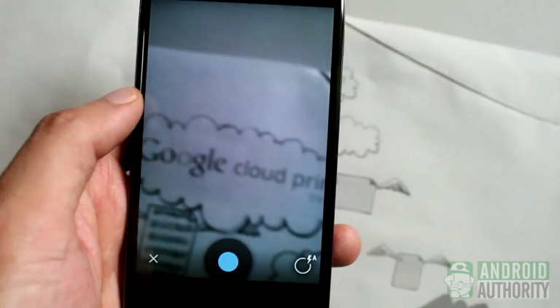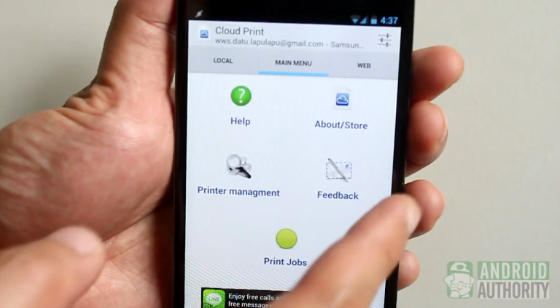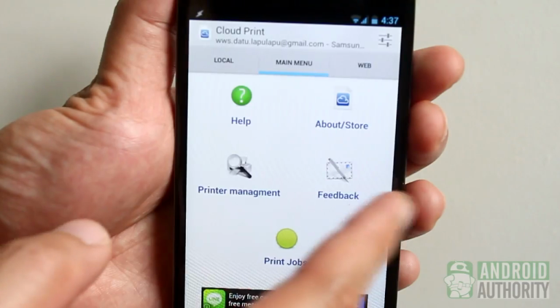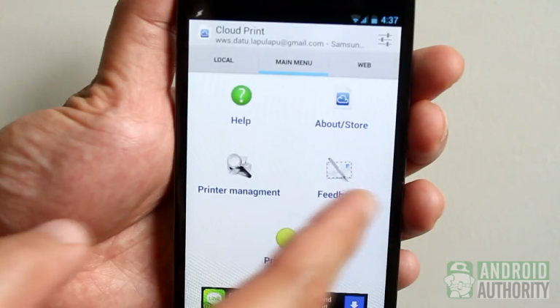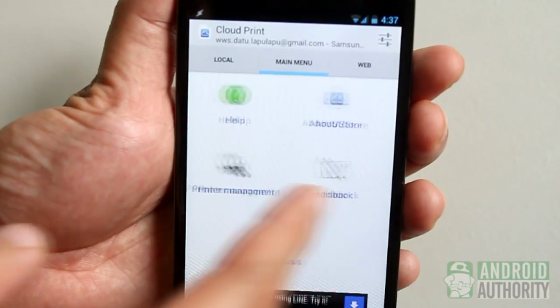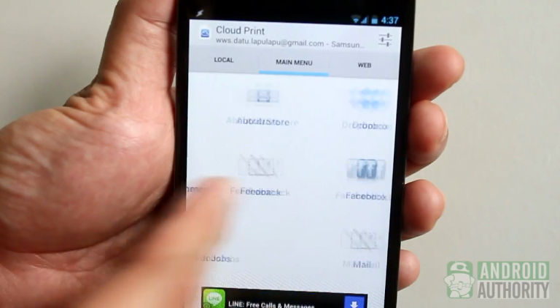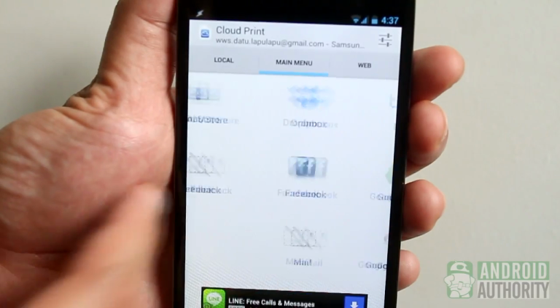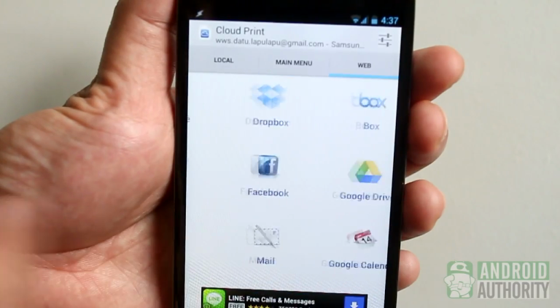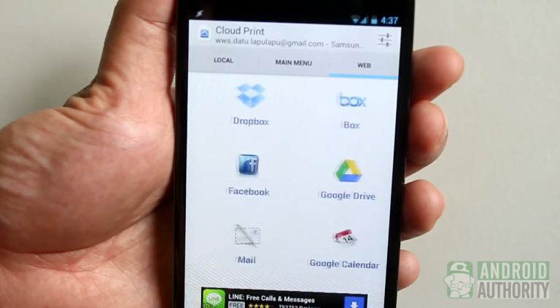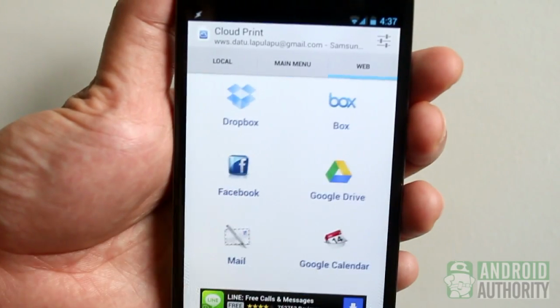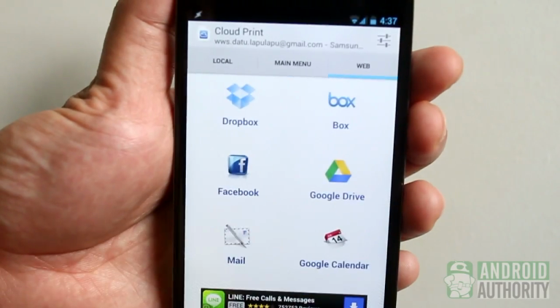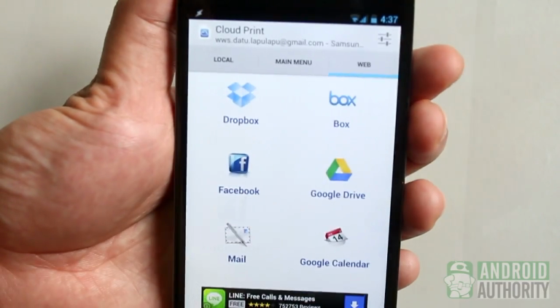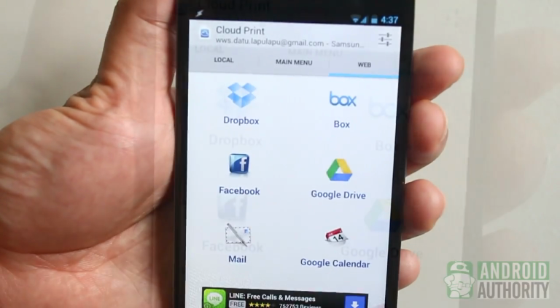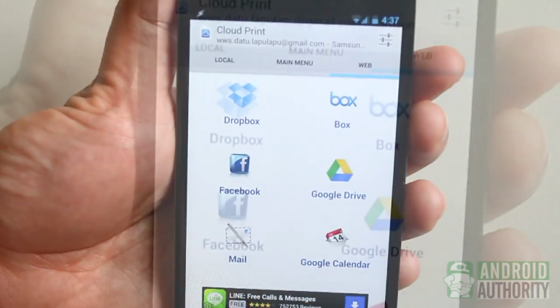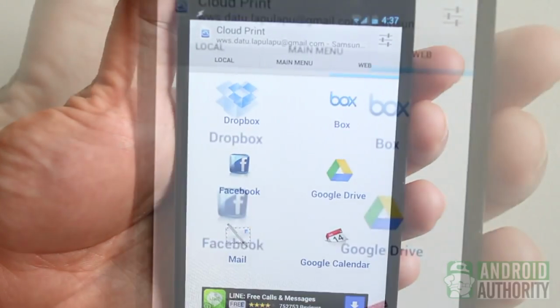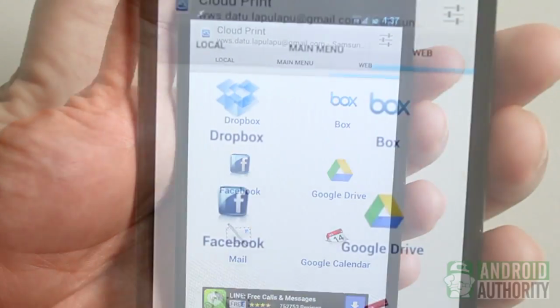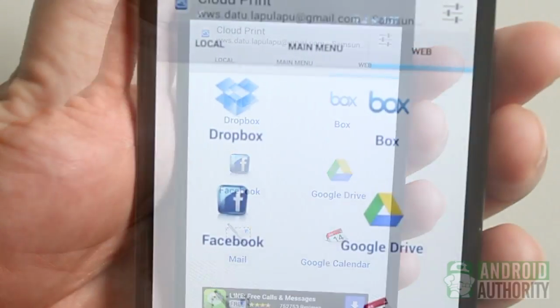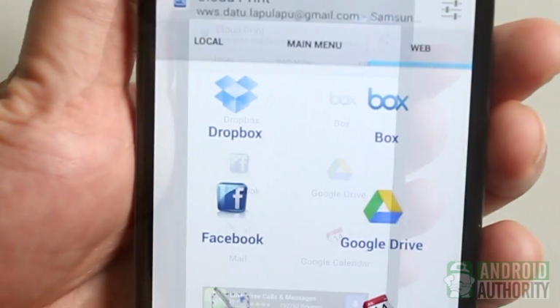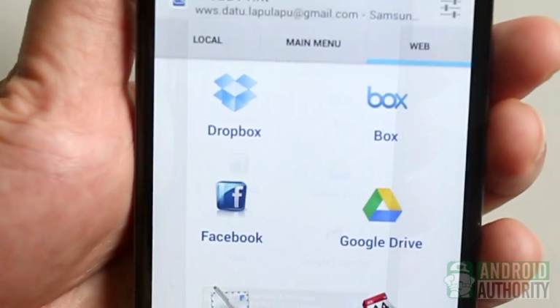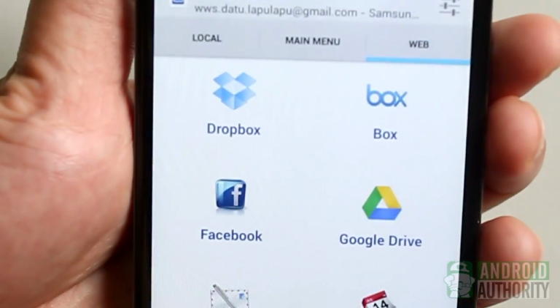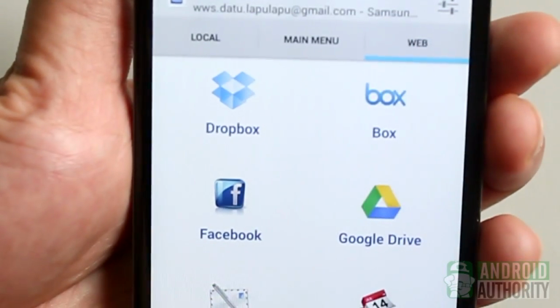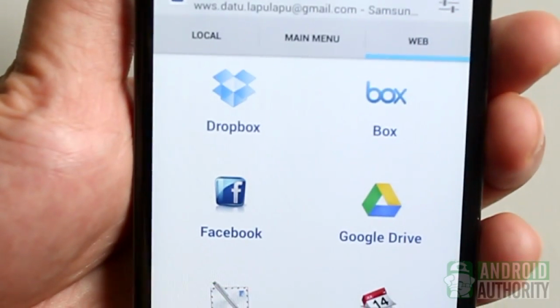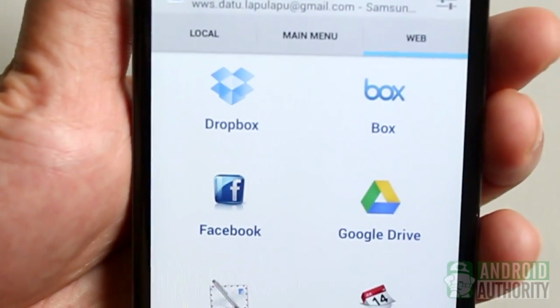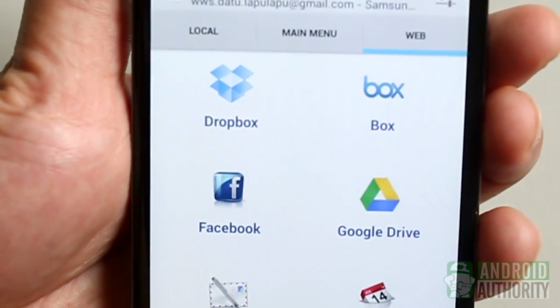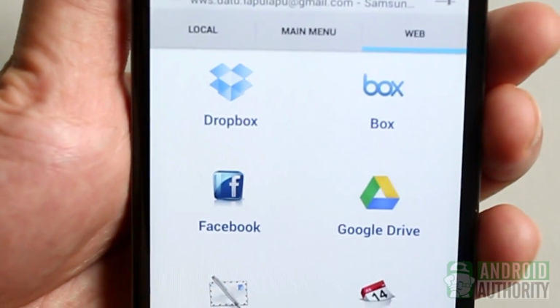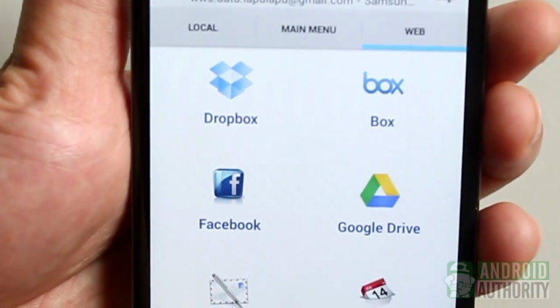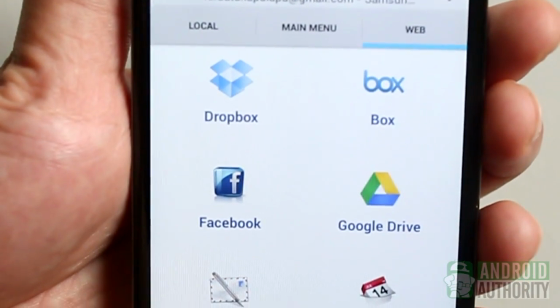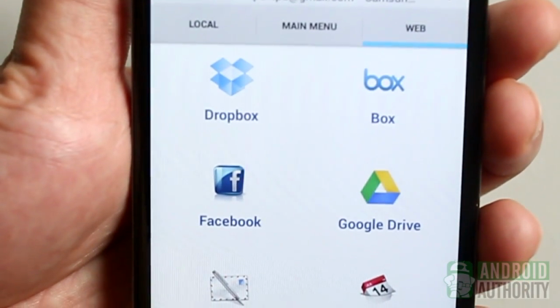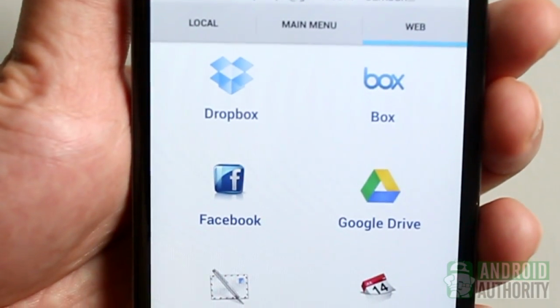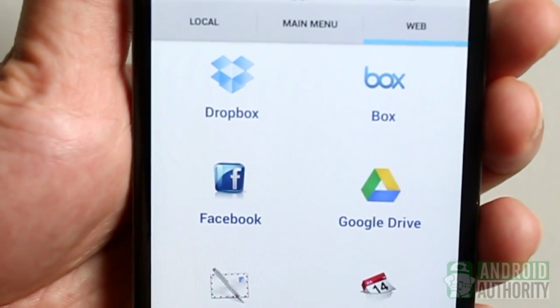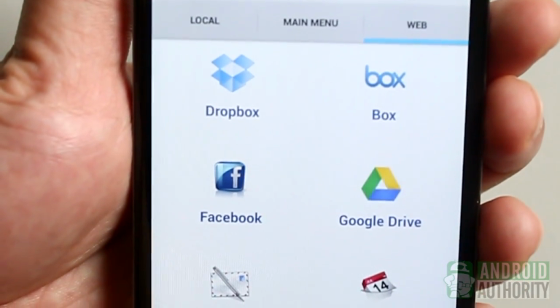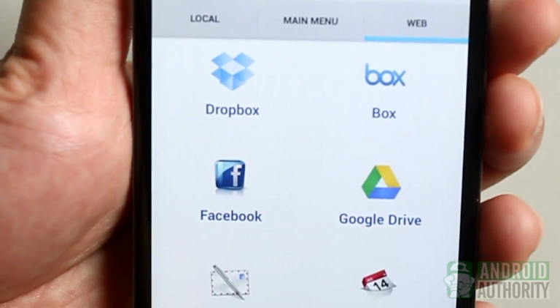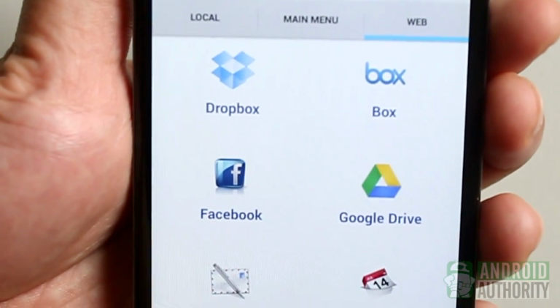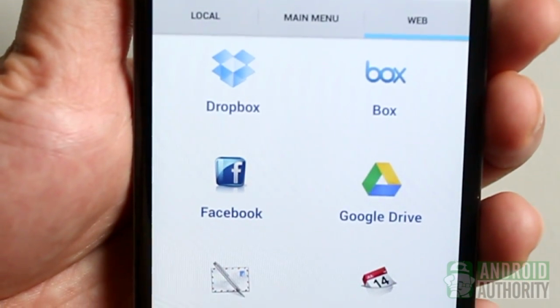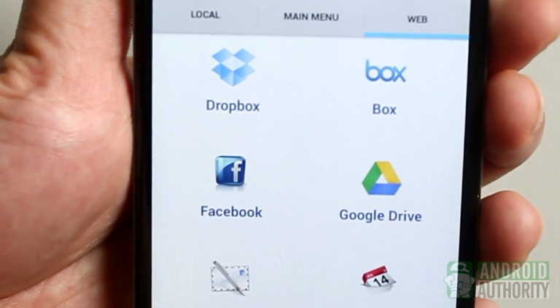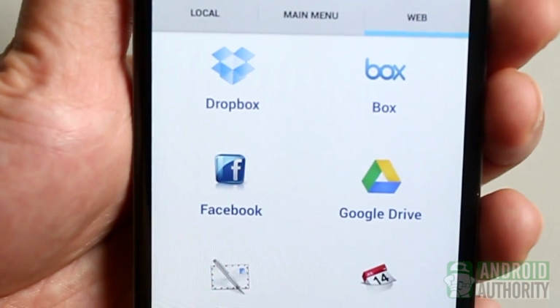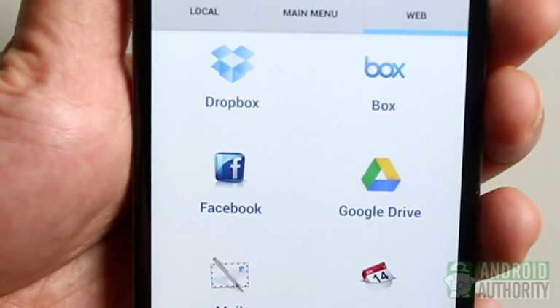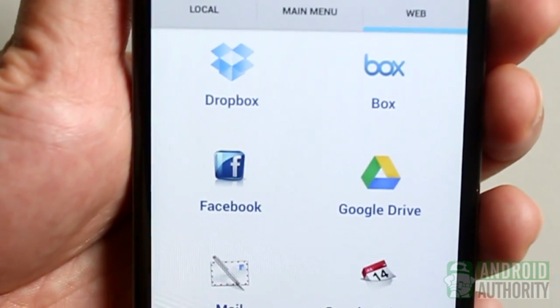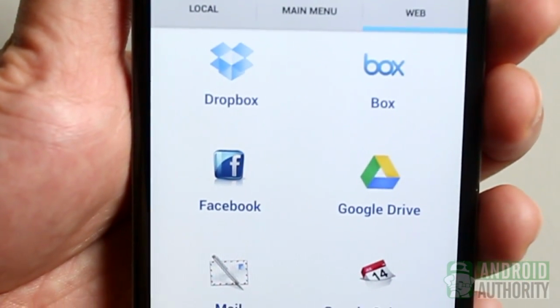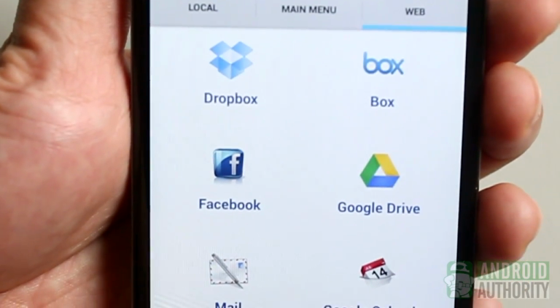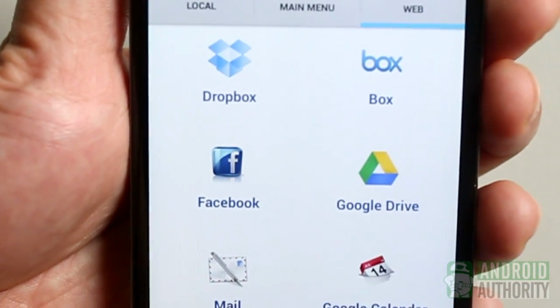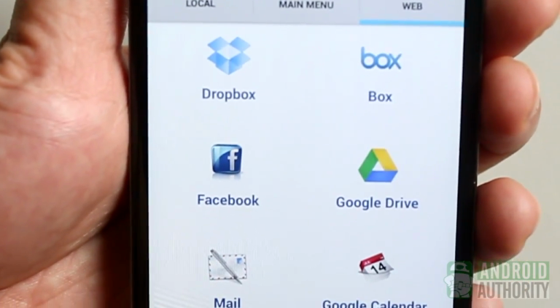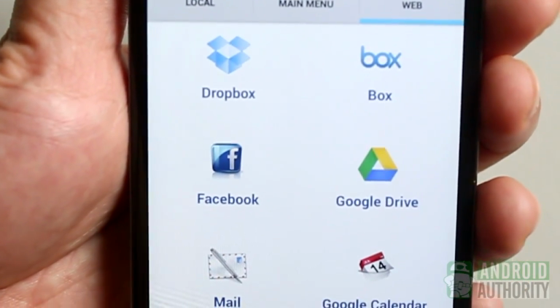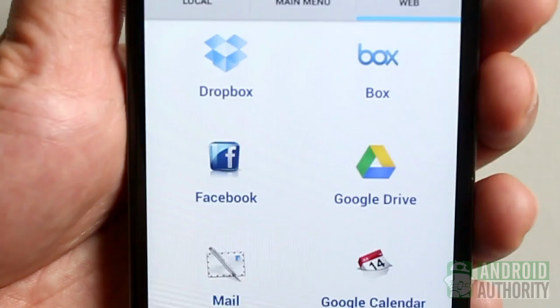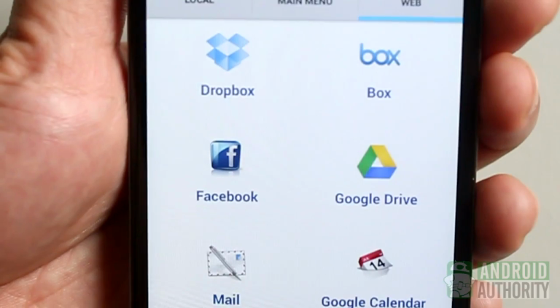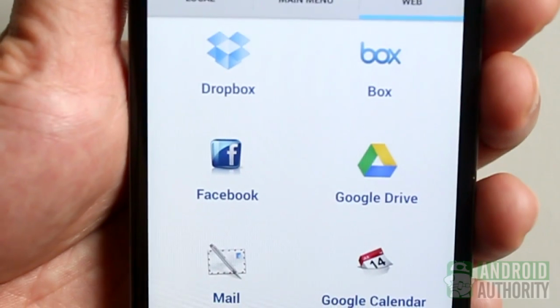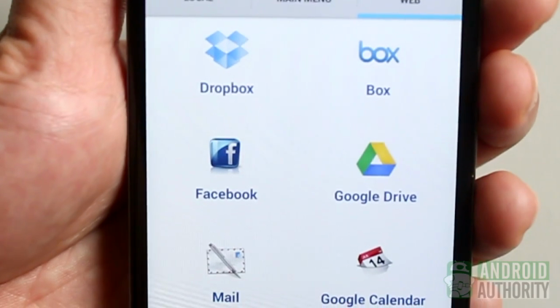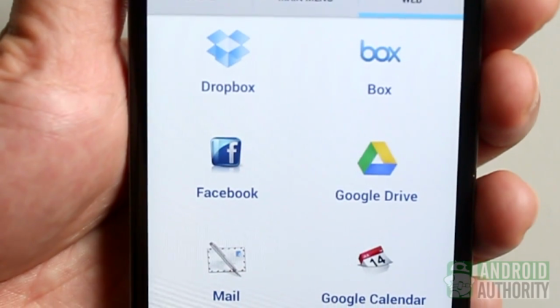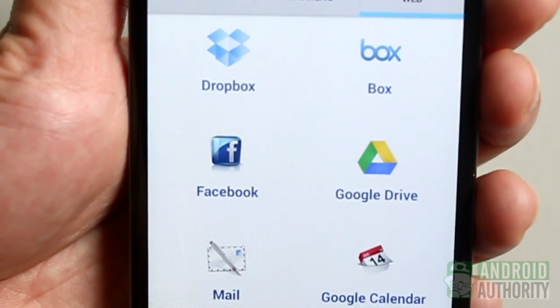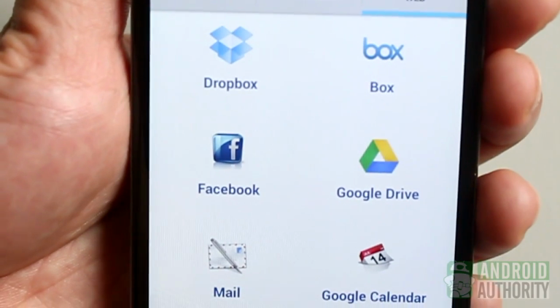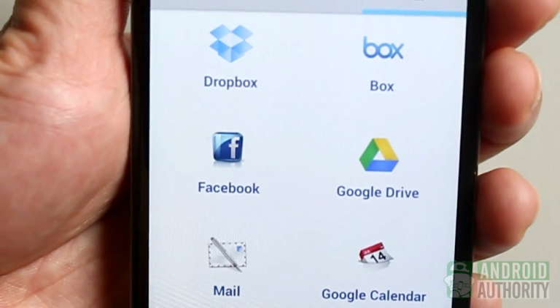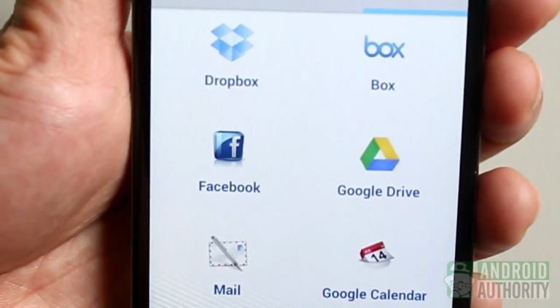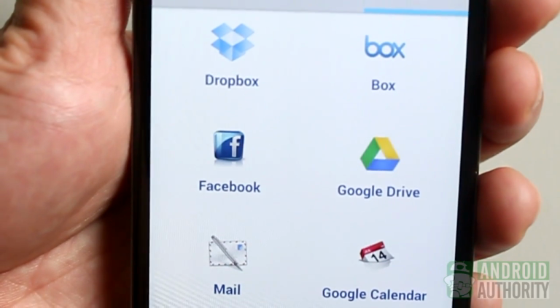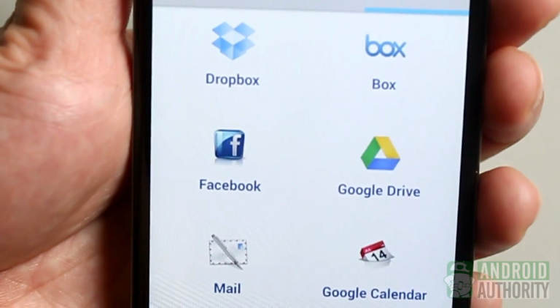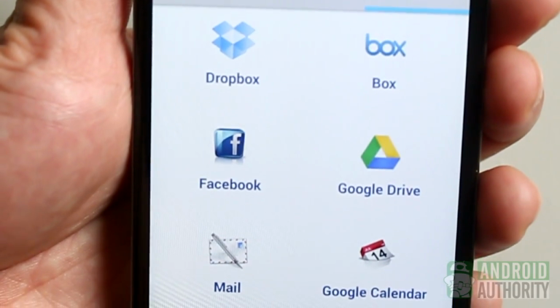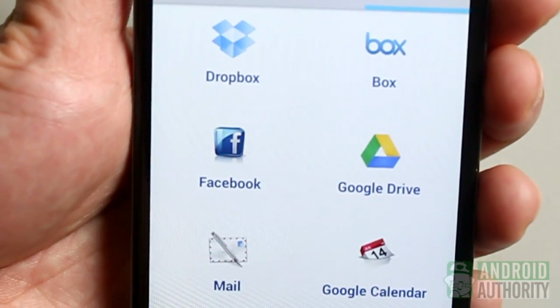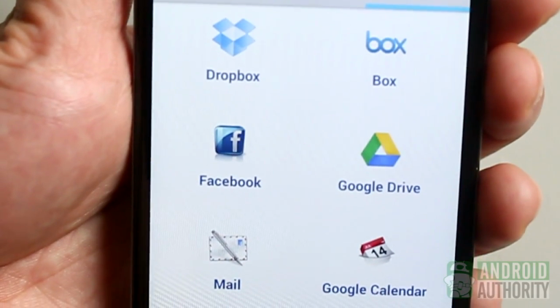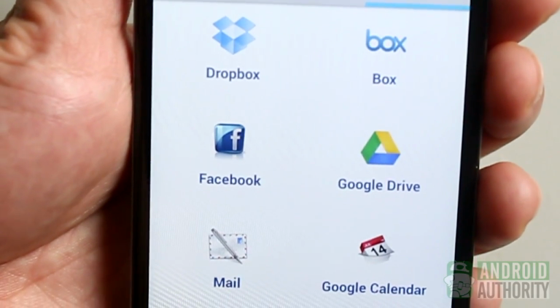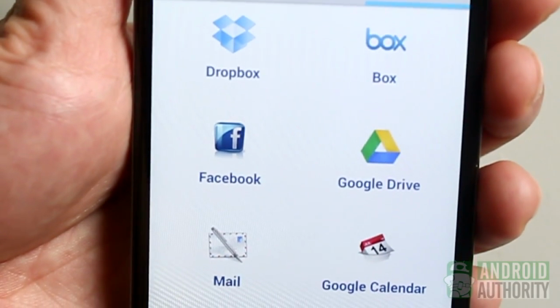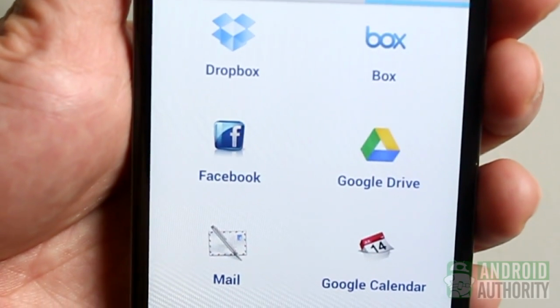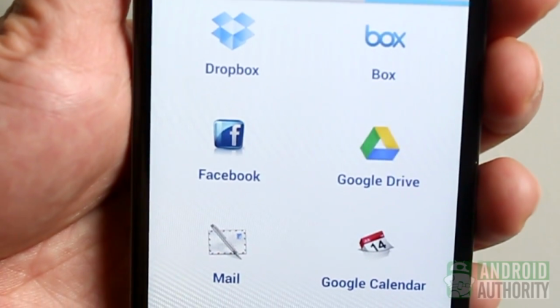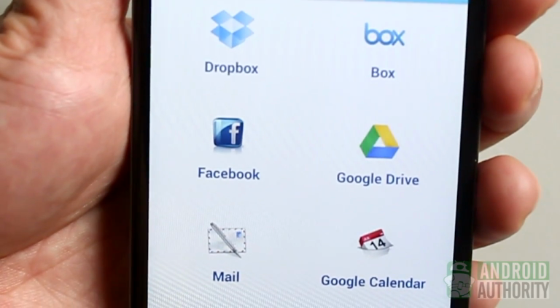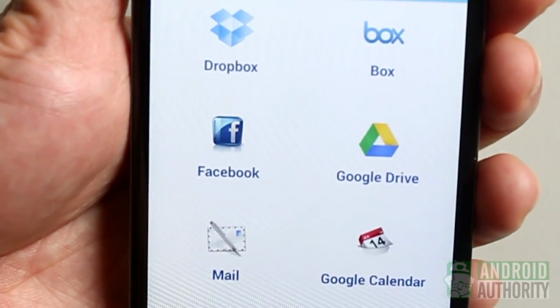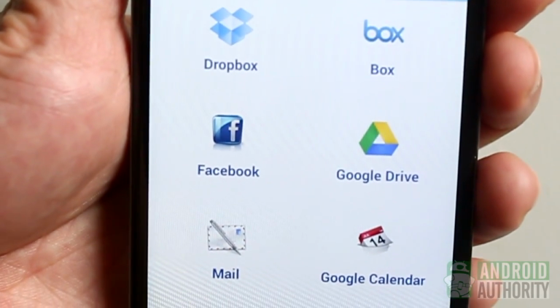You can also access and print your Dropbox or Box files, Facebook images, Google Drive files, Gmail attachments, and Google Calendar.